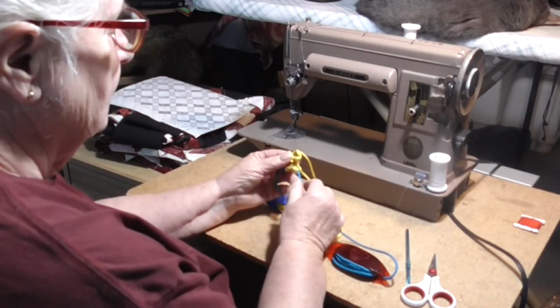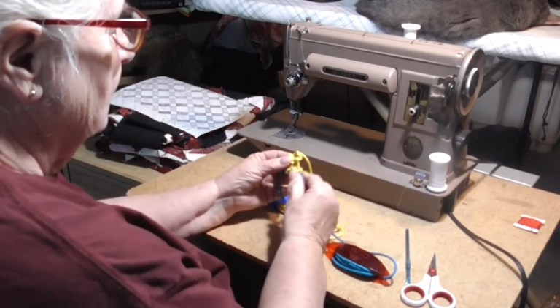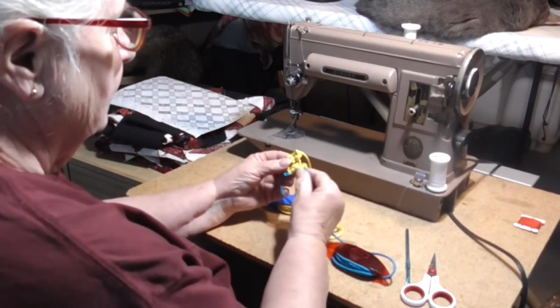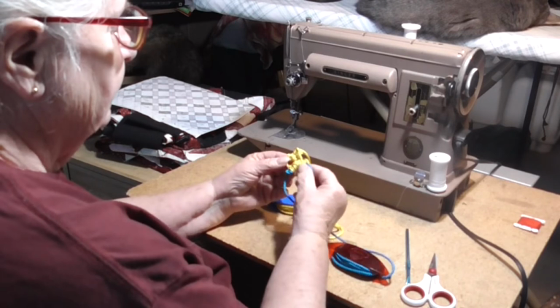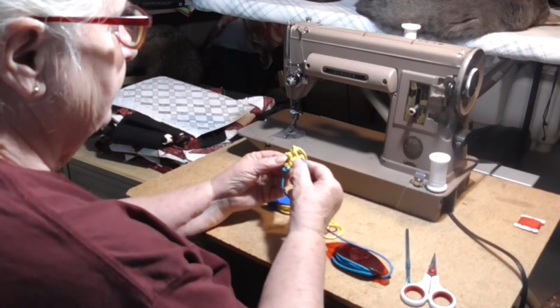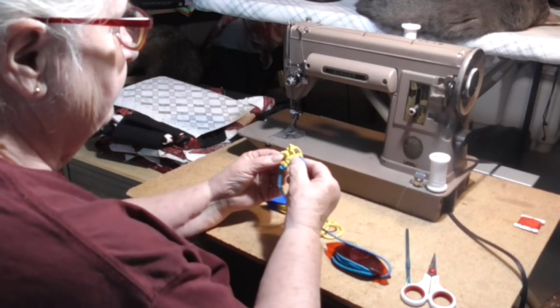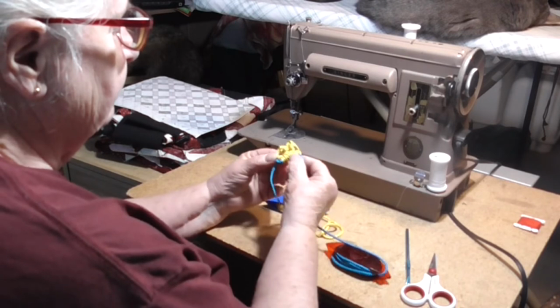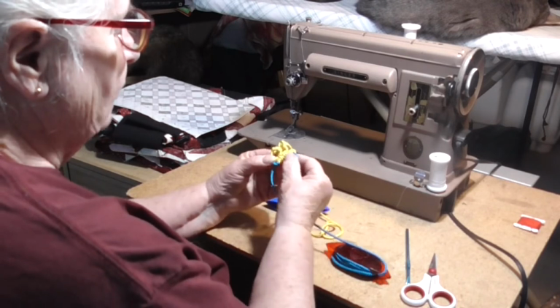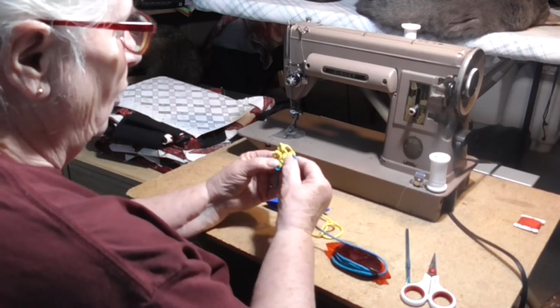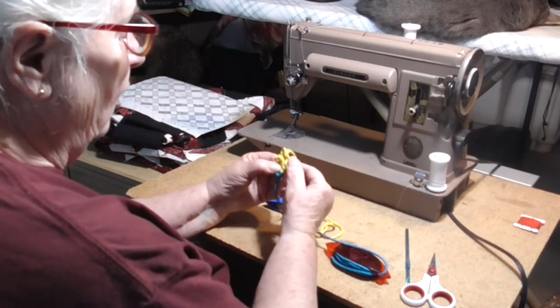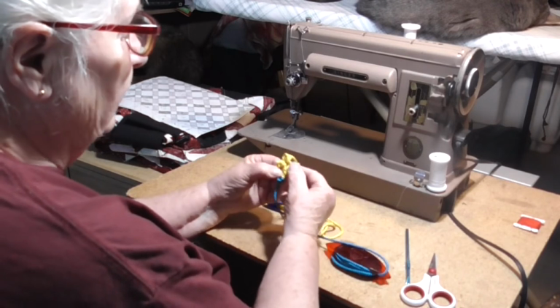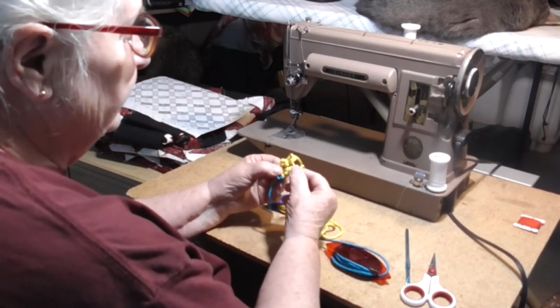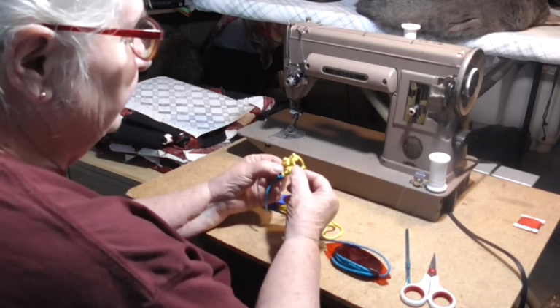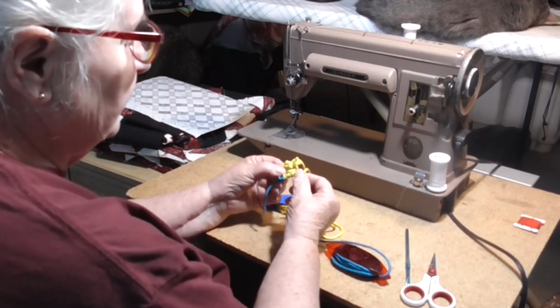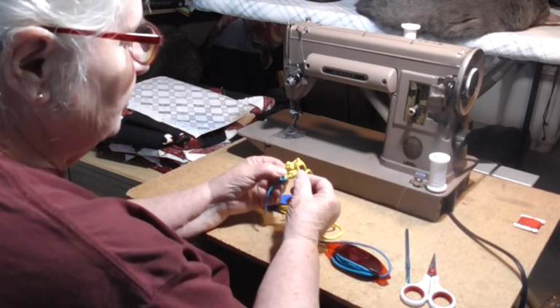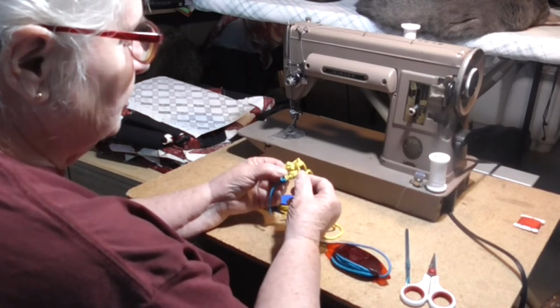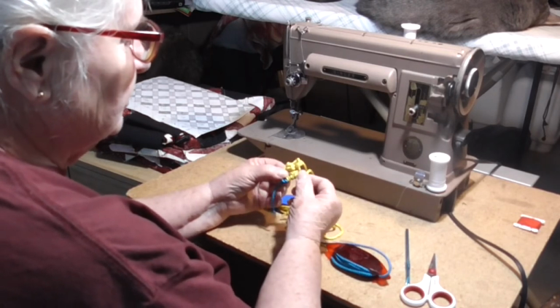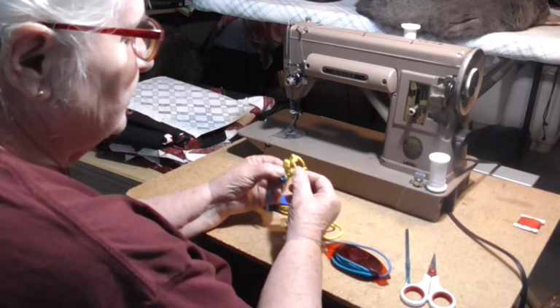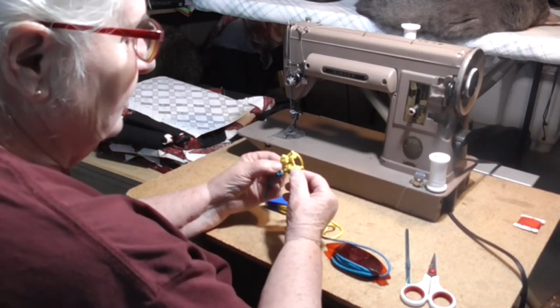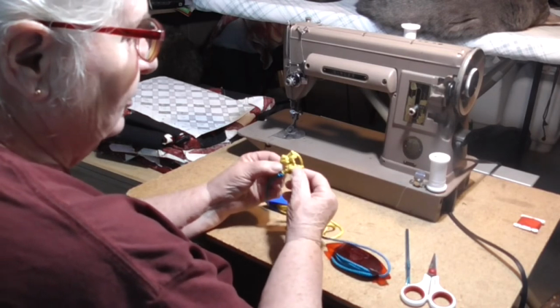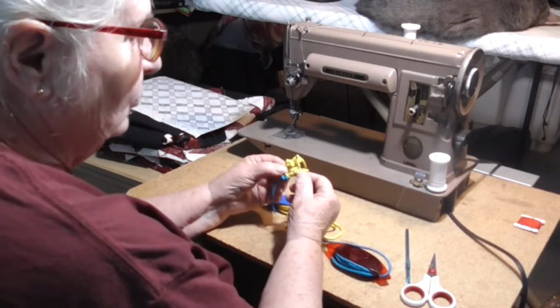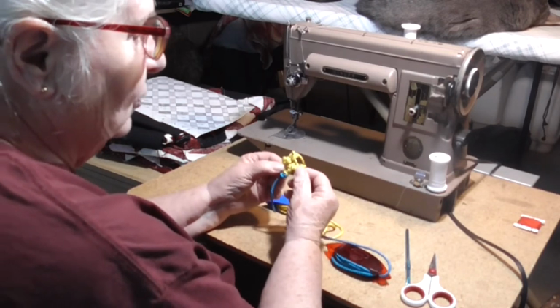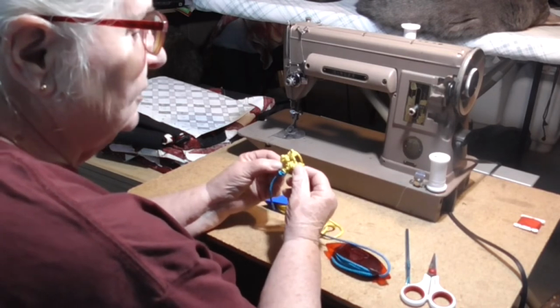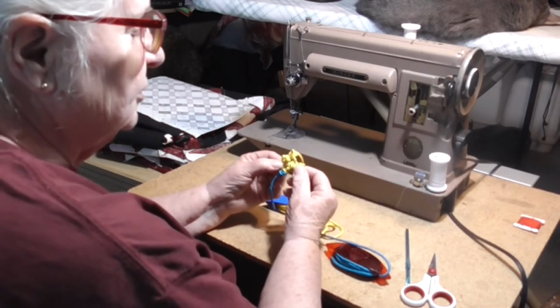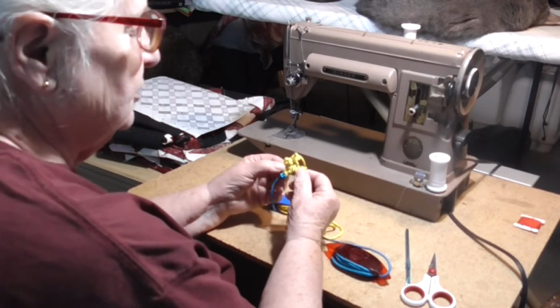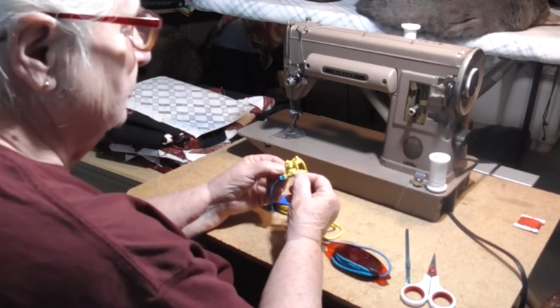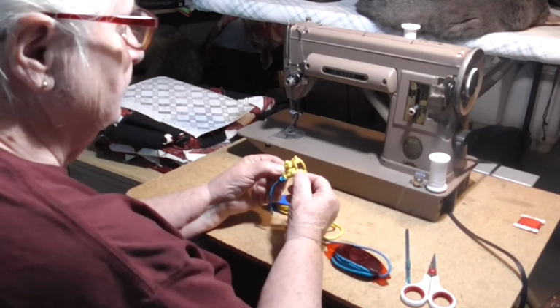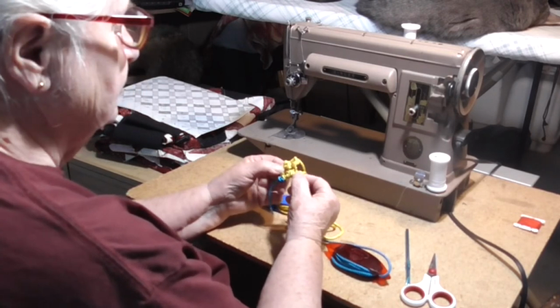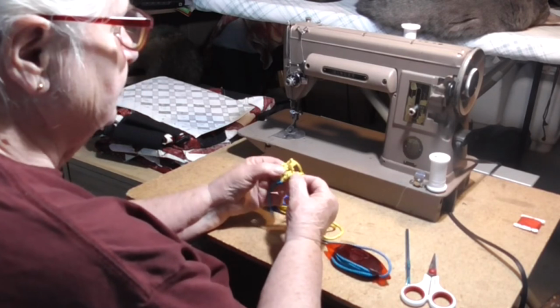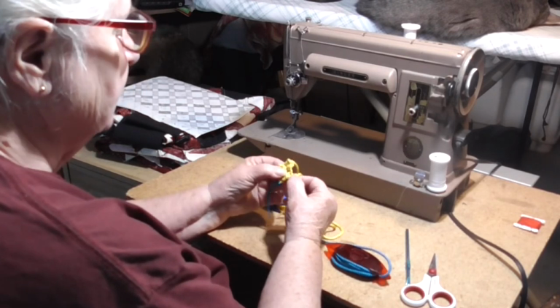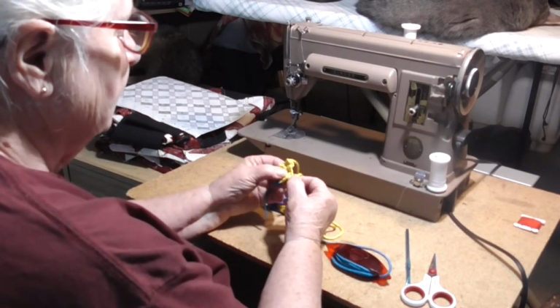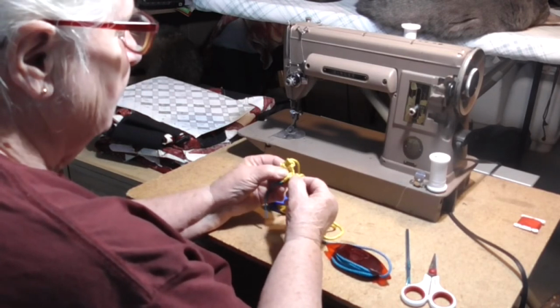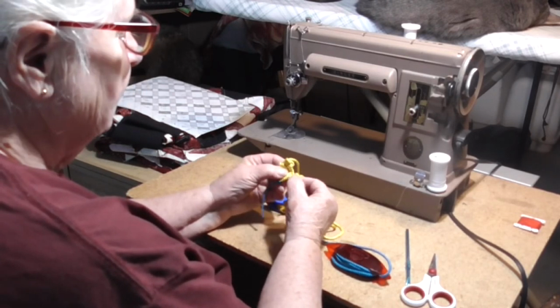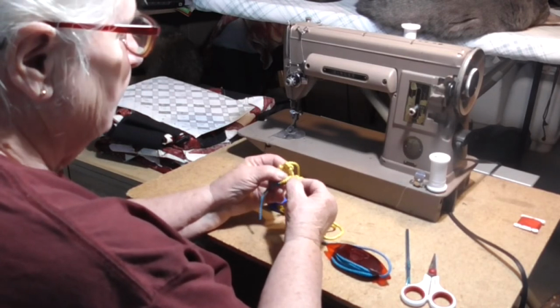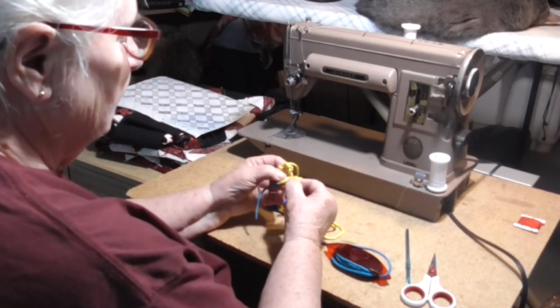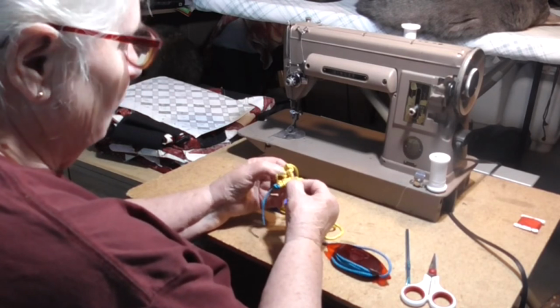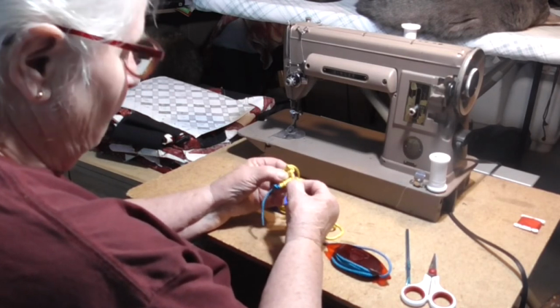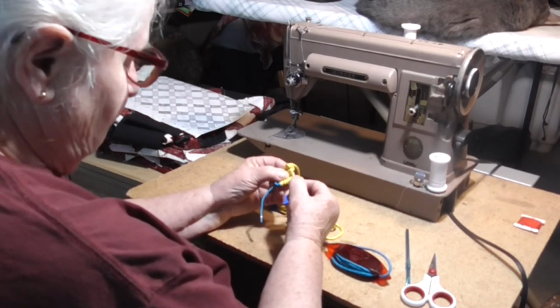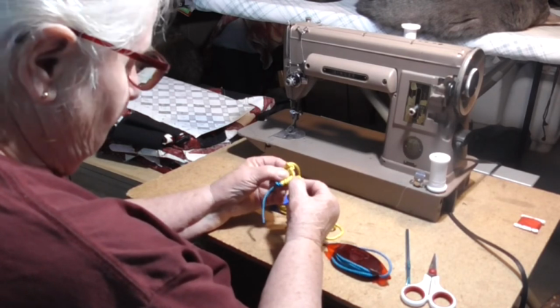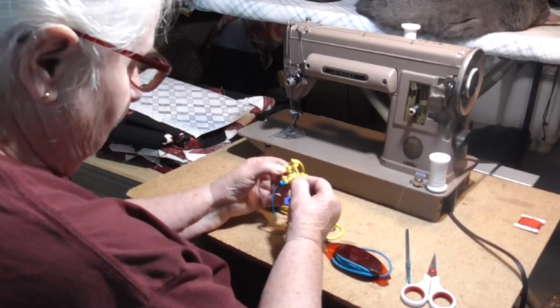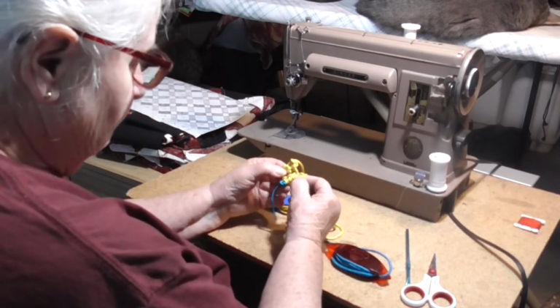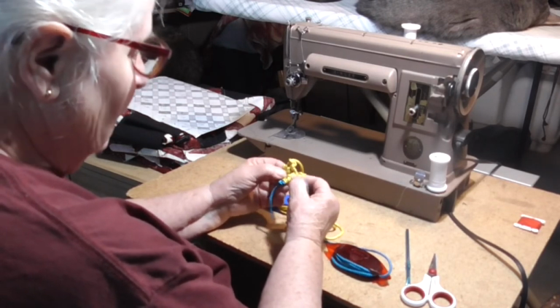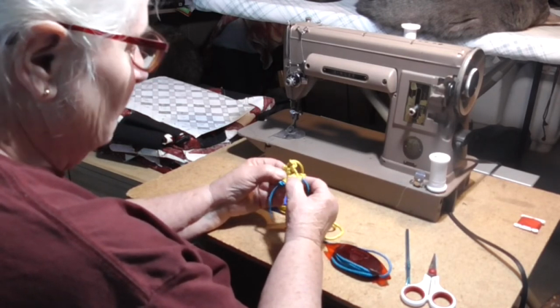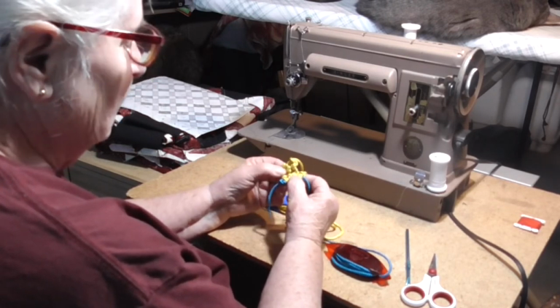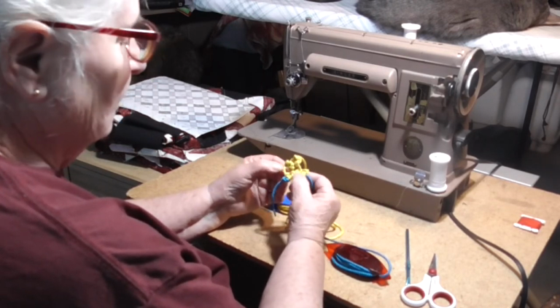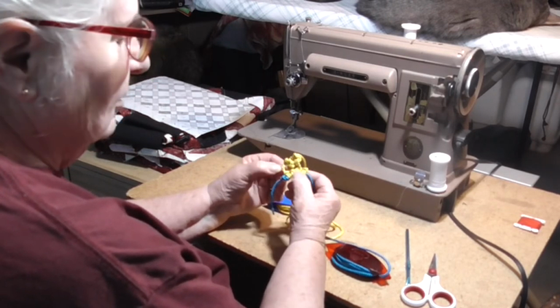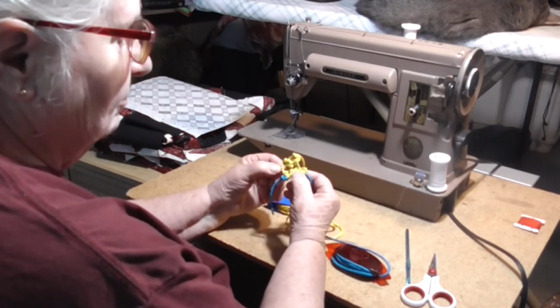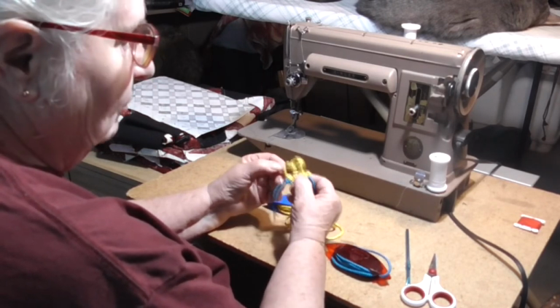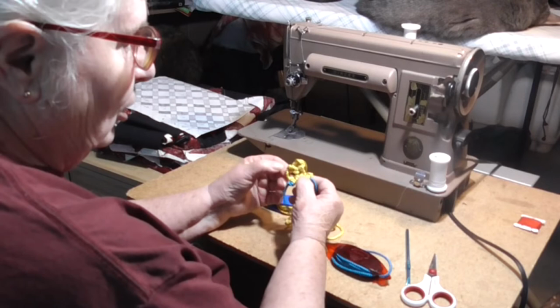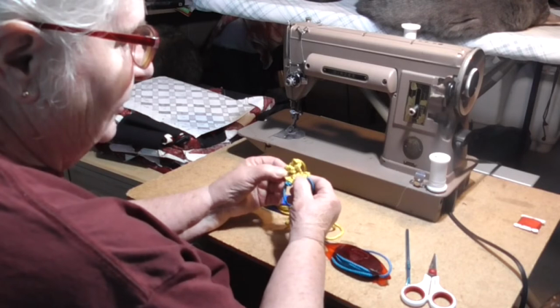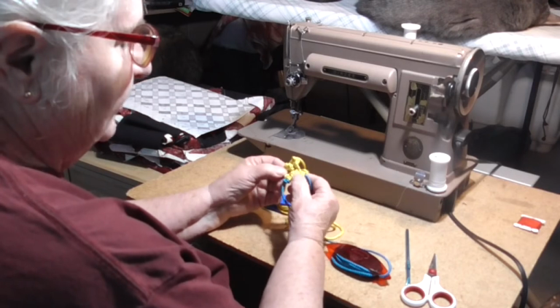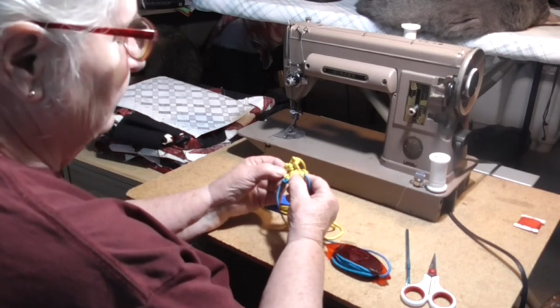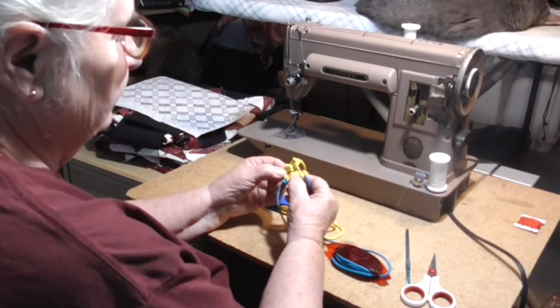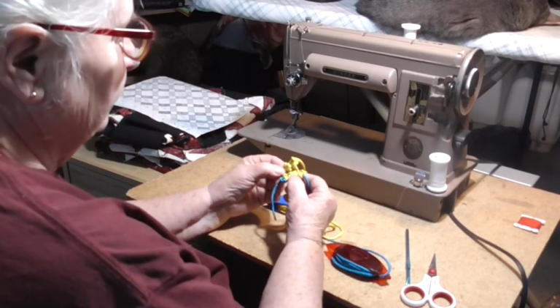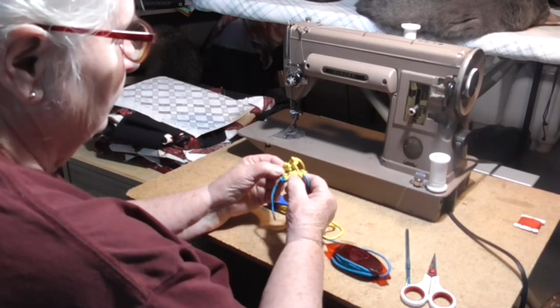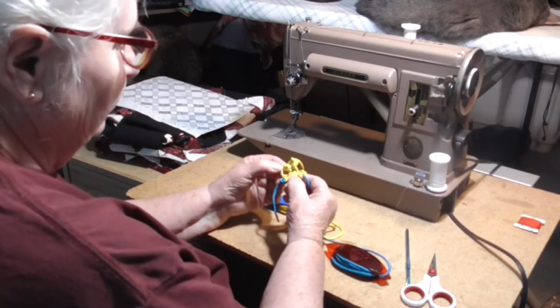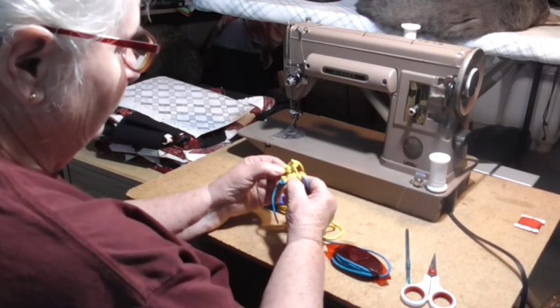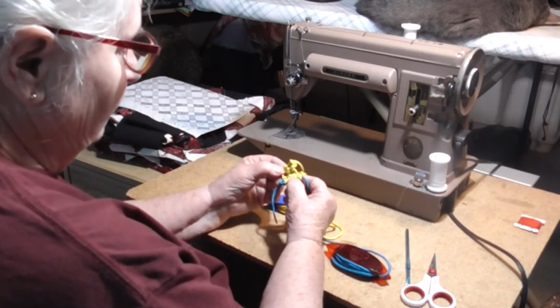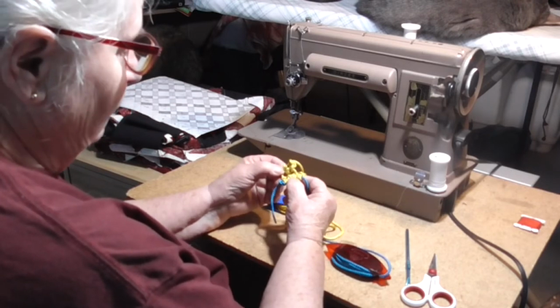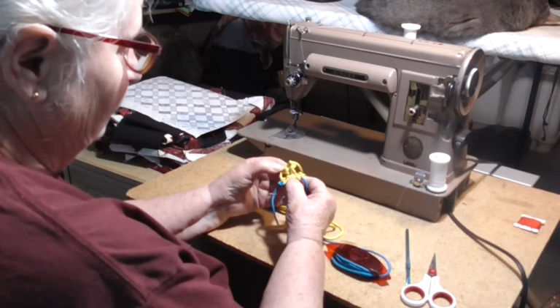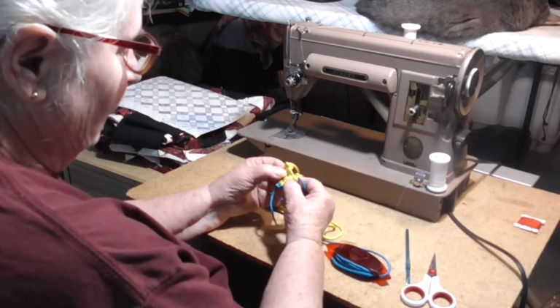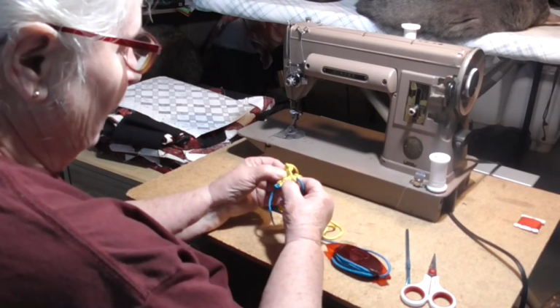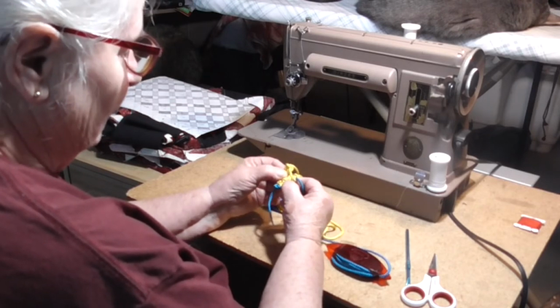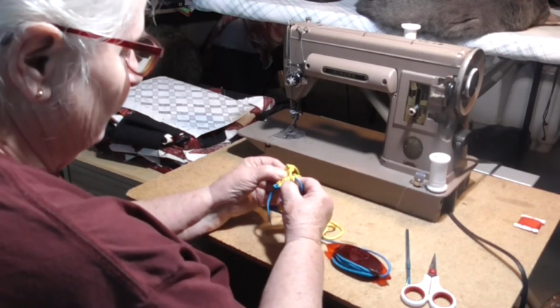This is all the stitches that we're going to use in making Martha's Snowflake.